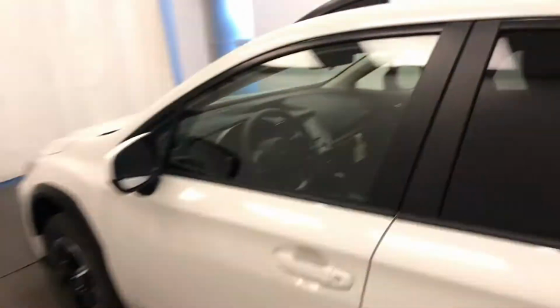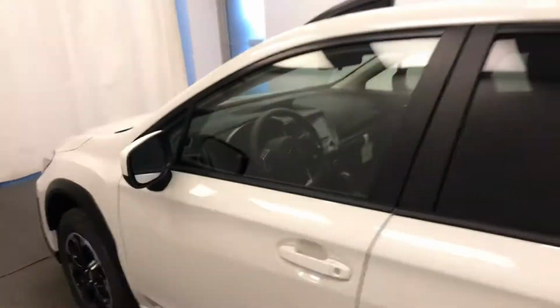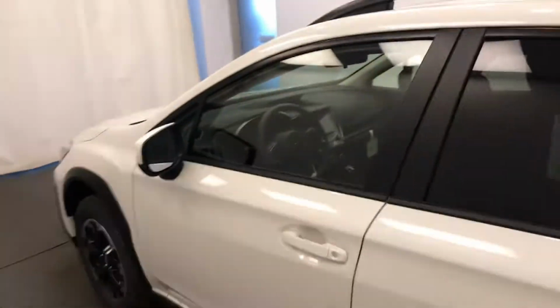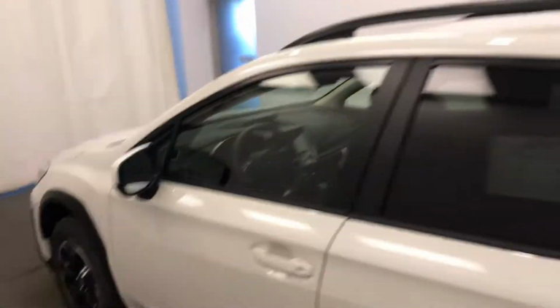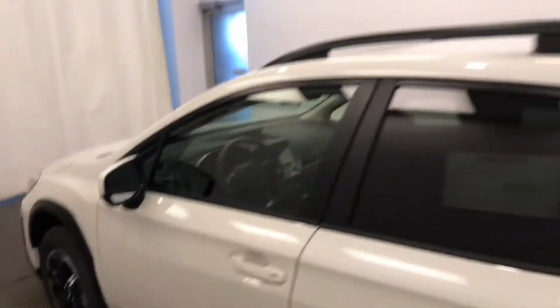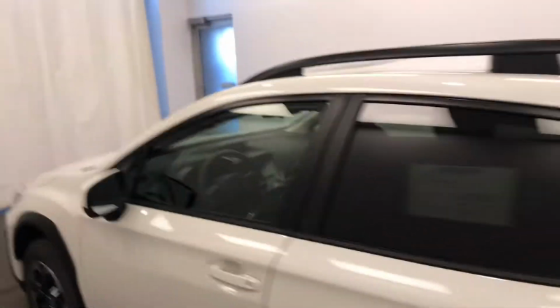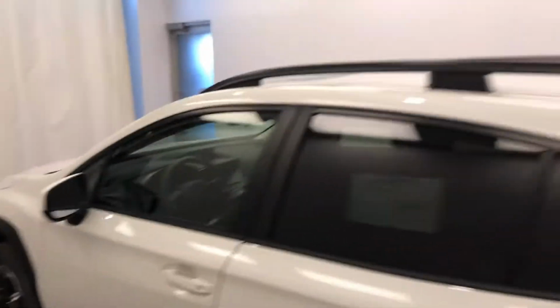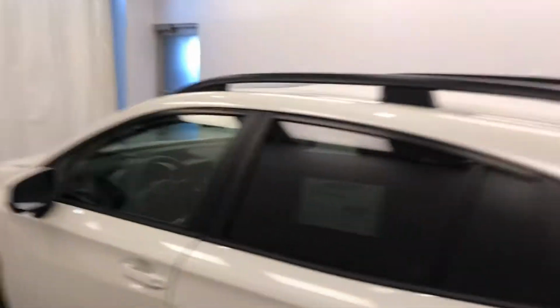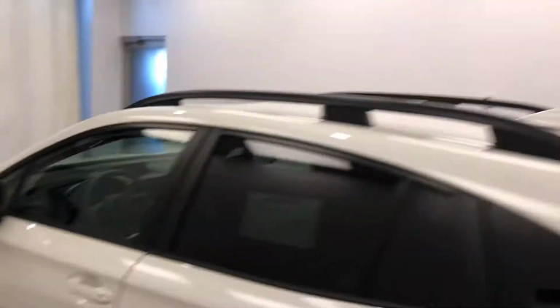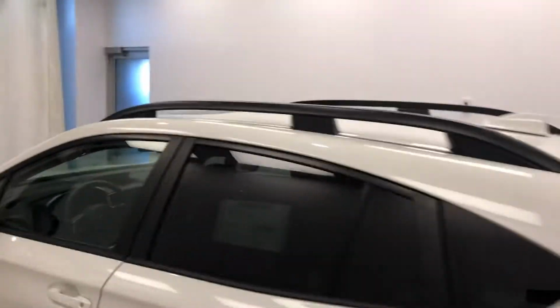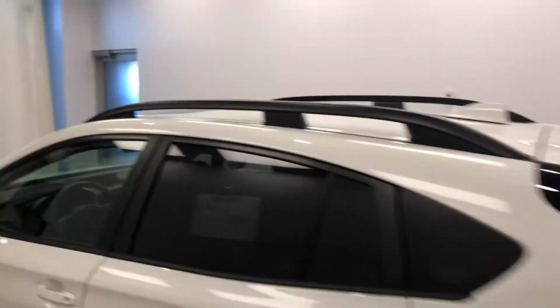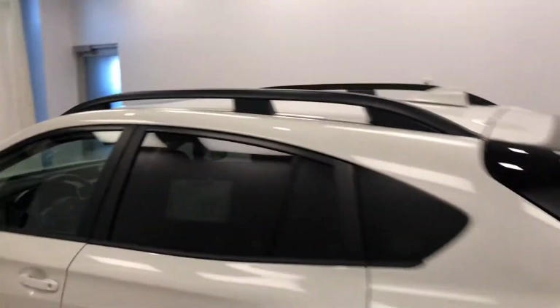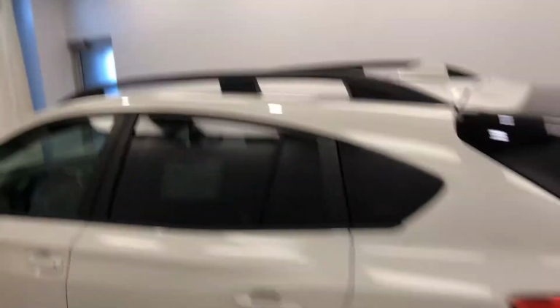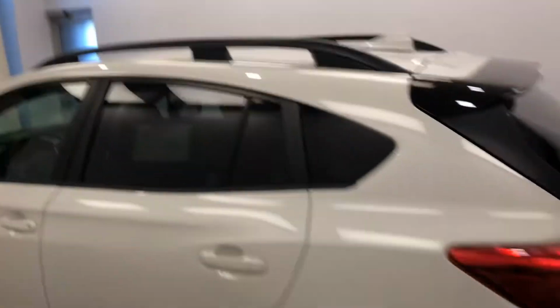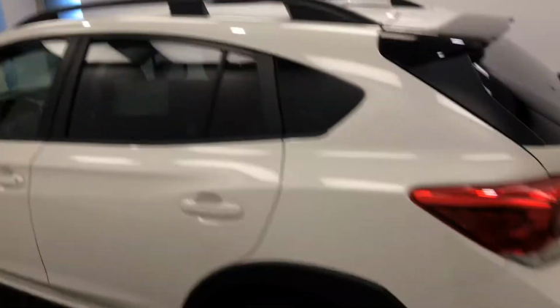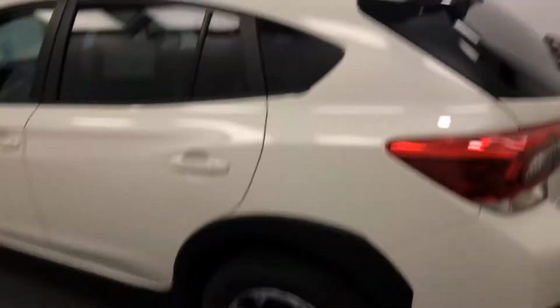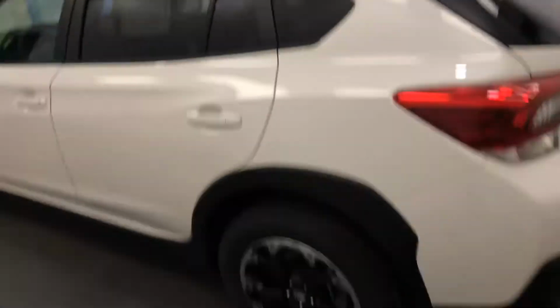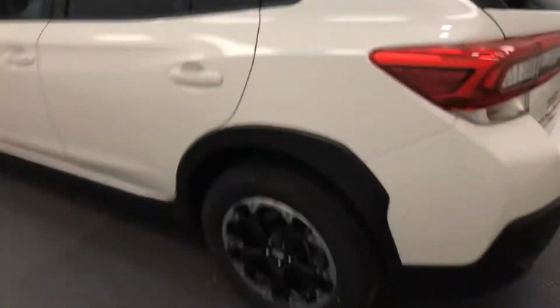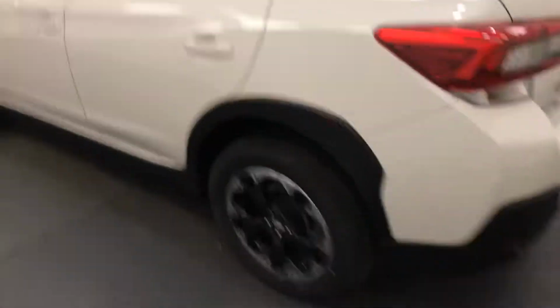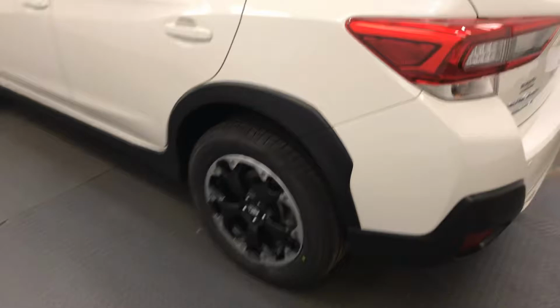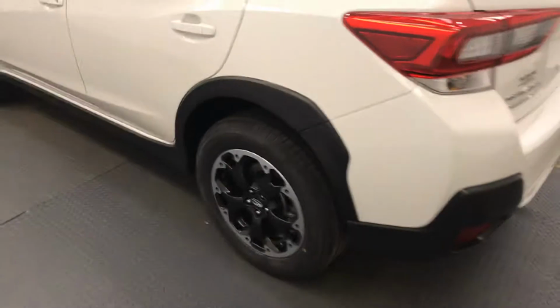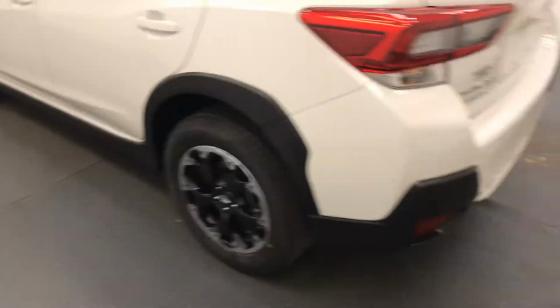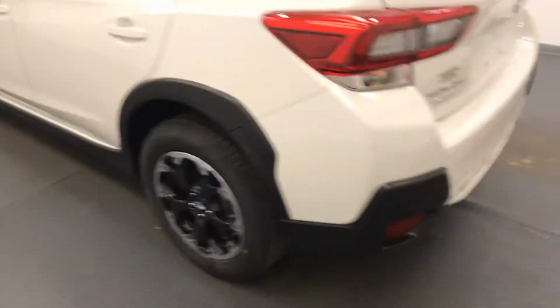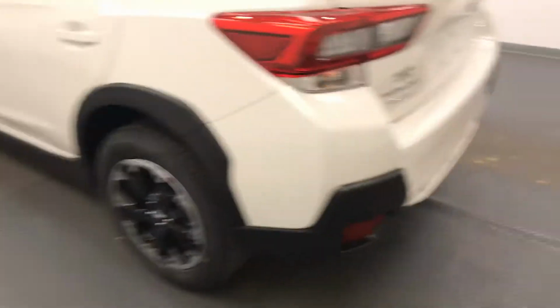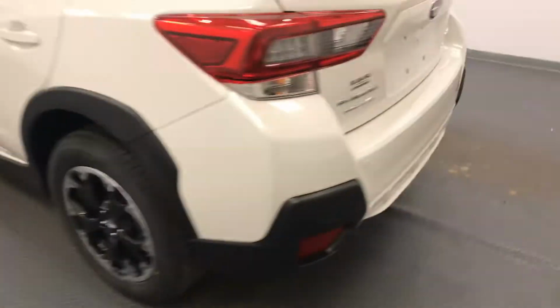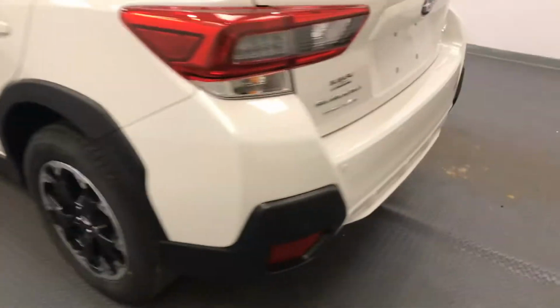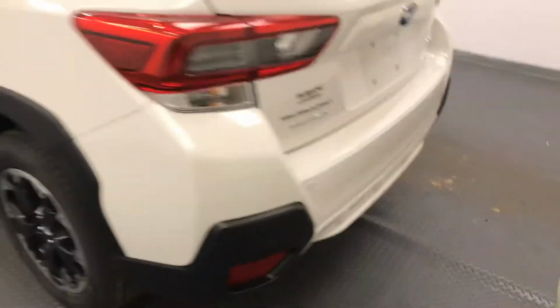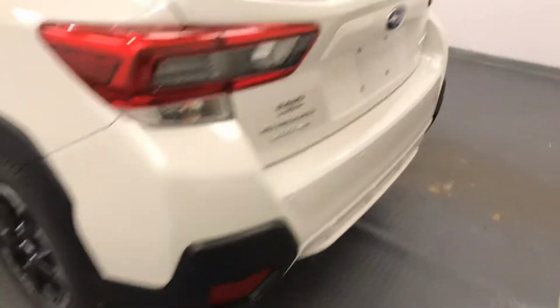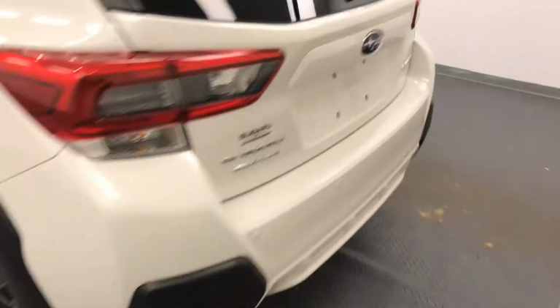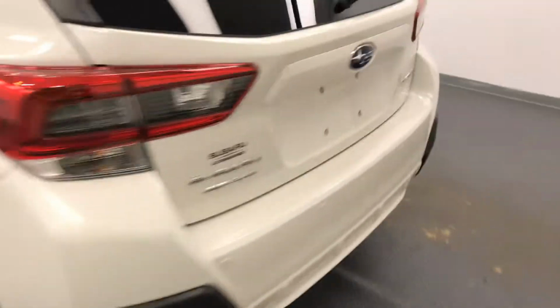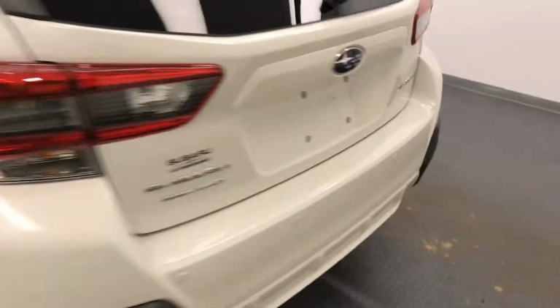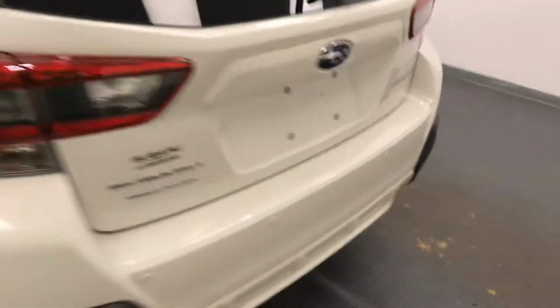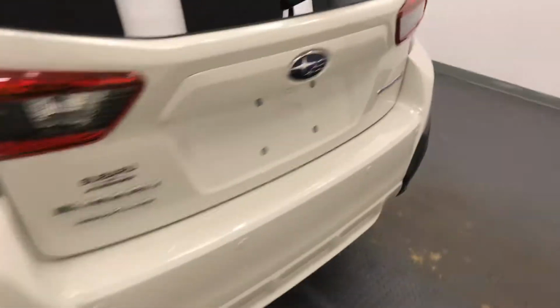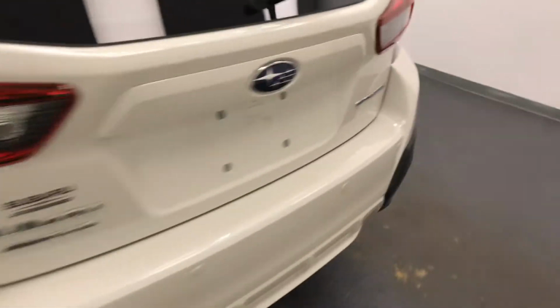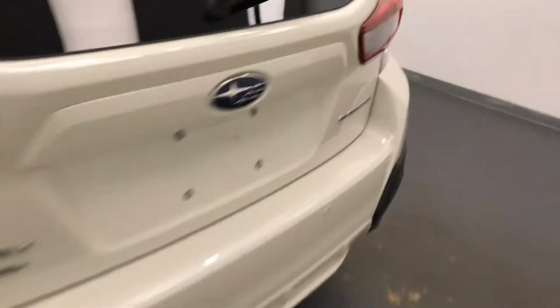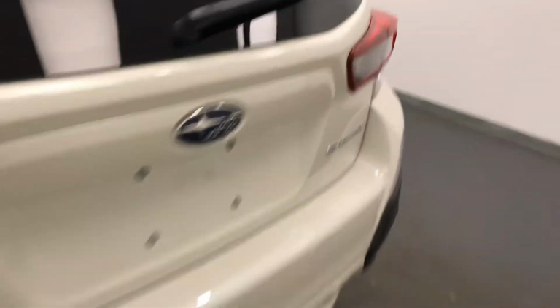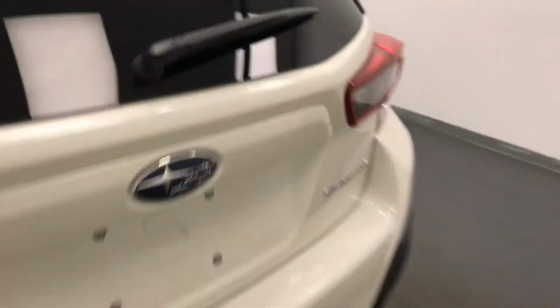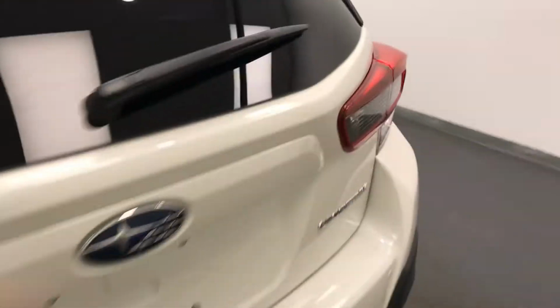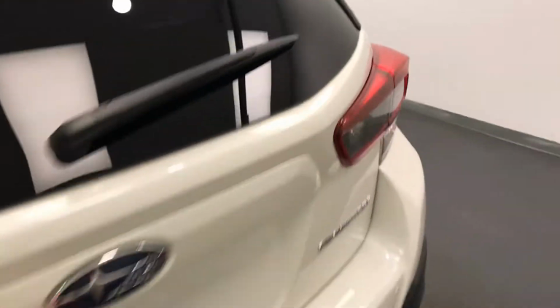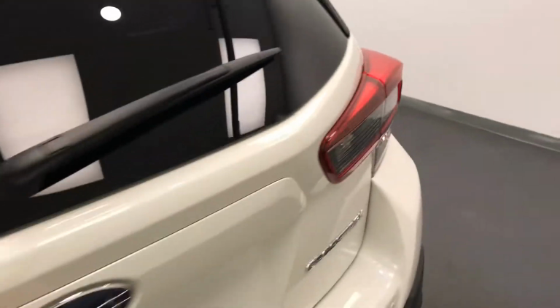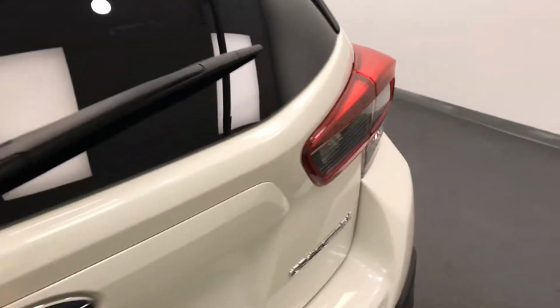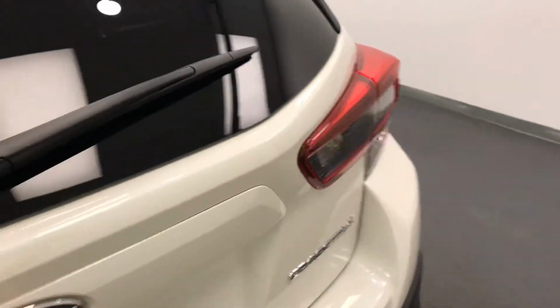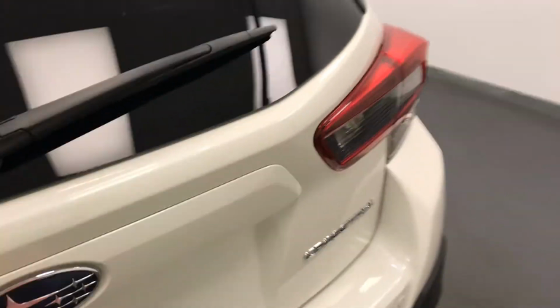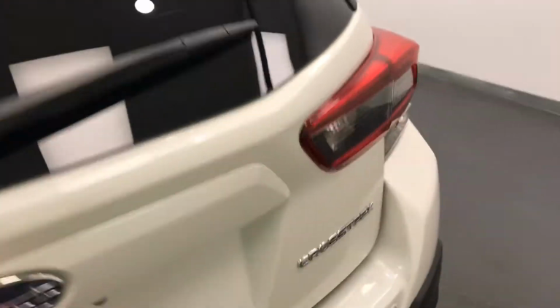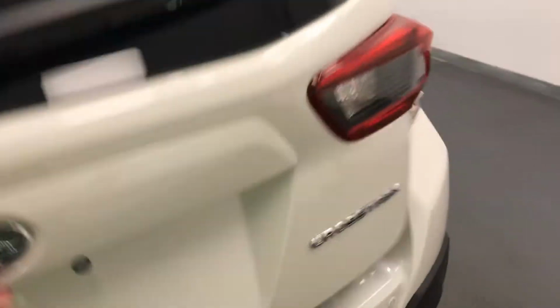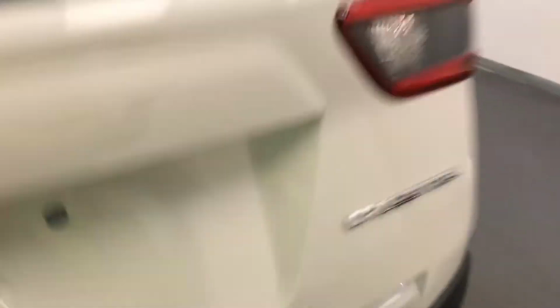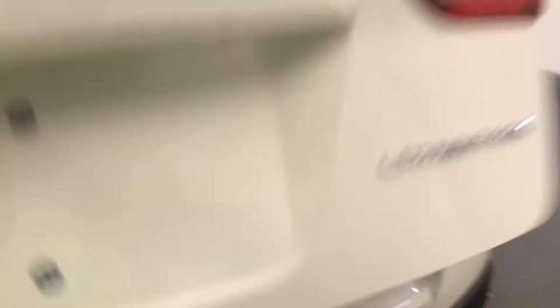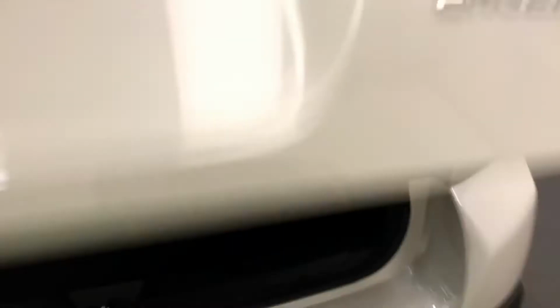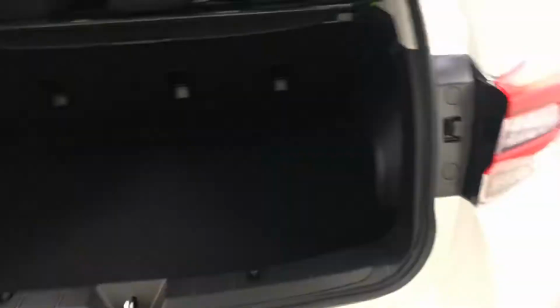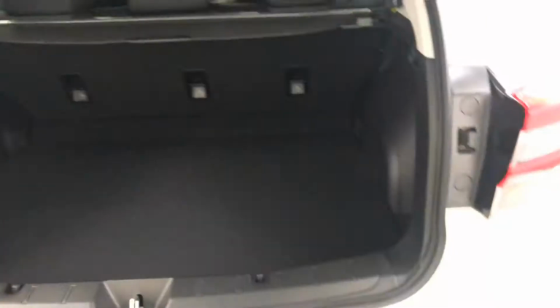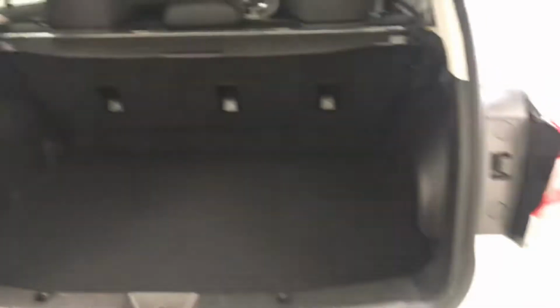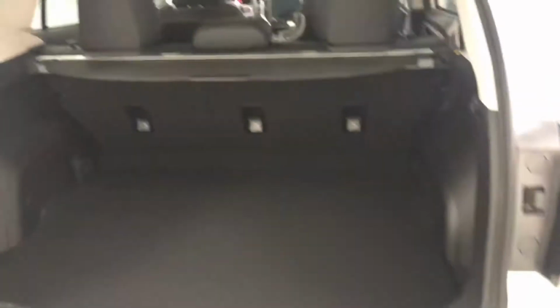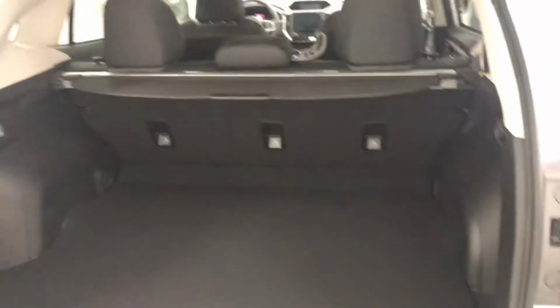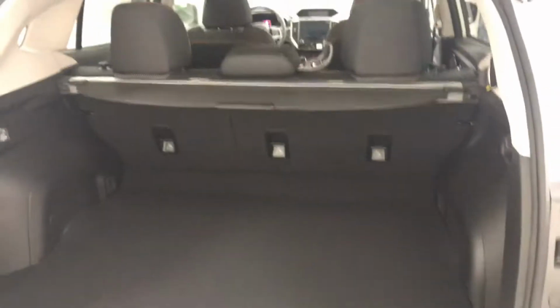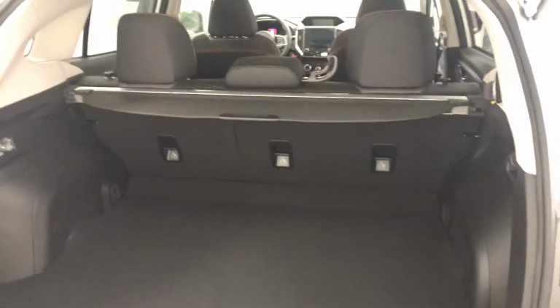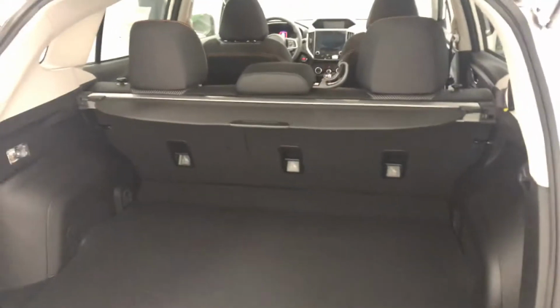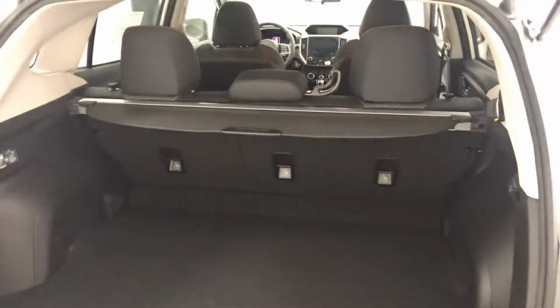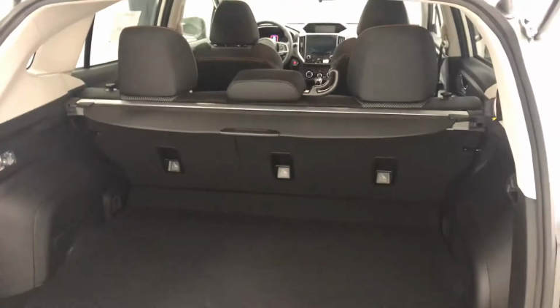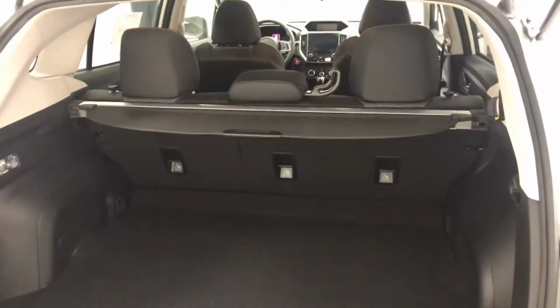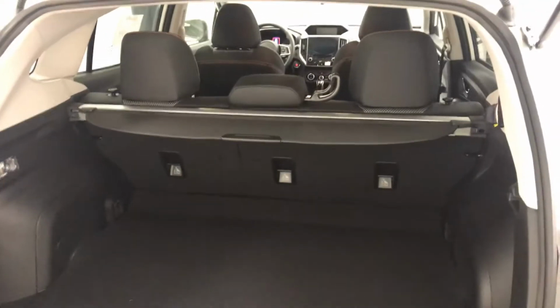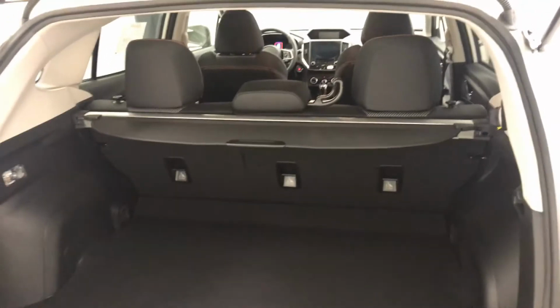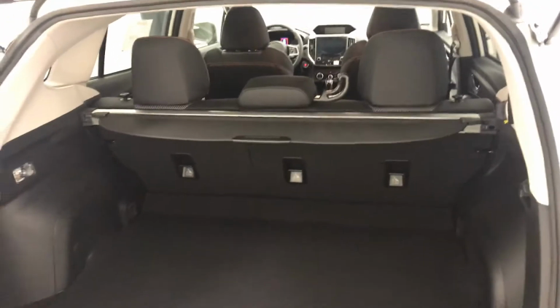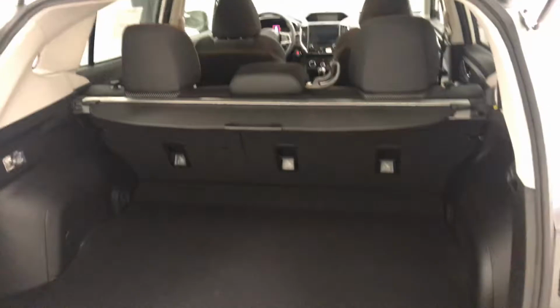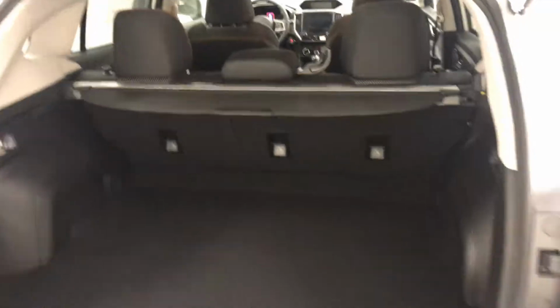Moving on to our exterior features, we have a roof rack, alloy wheels, rear parking assist, backup camera, cargo cover, and more cargo space.